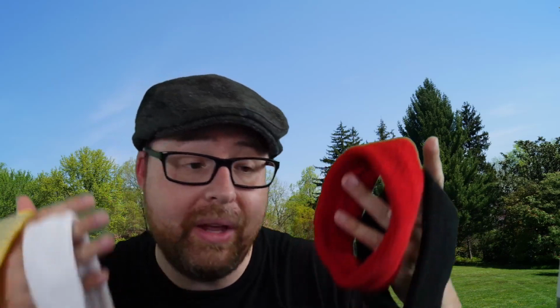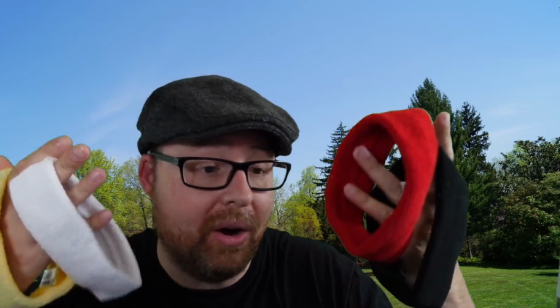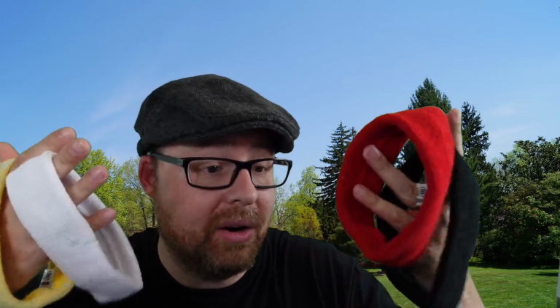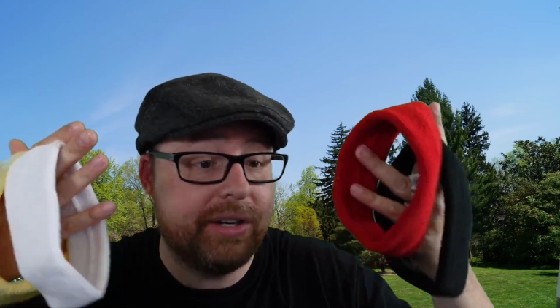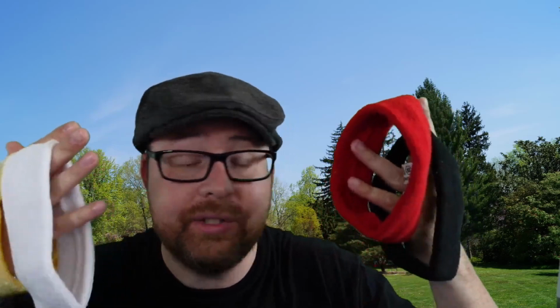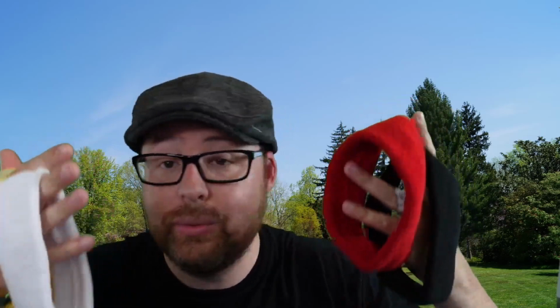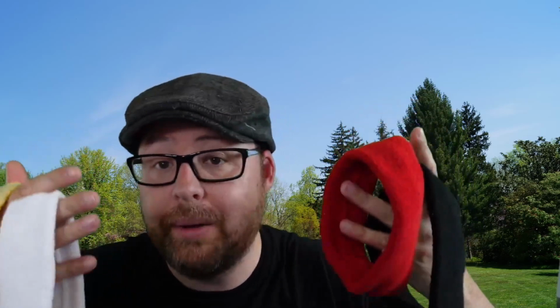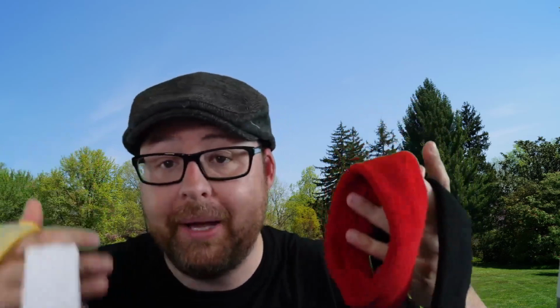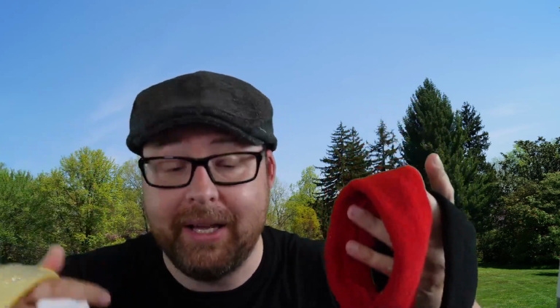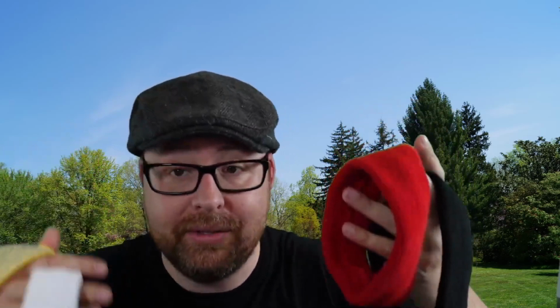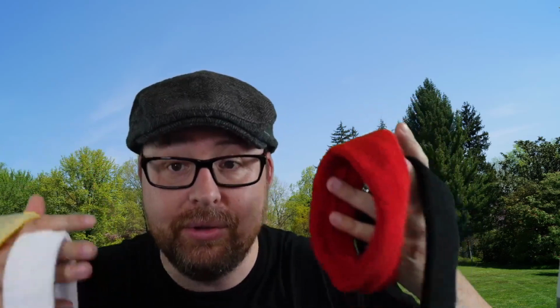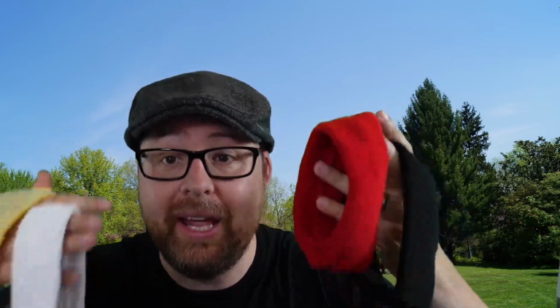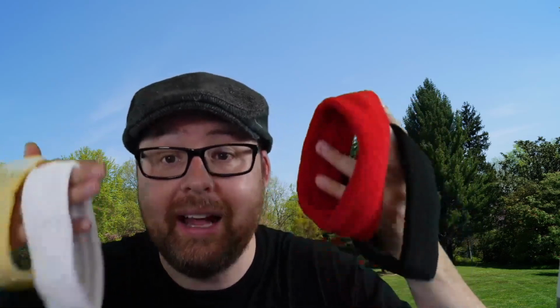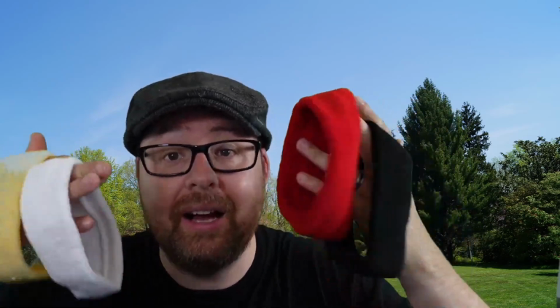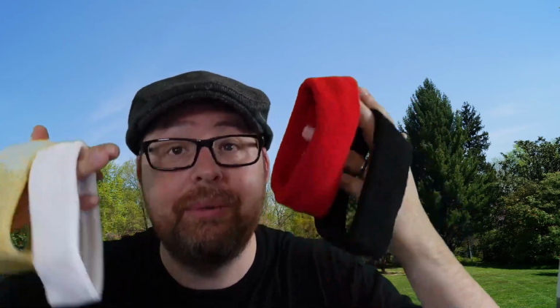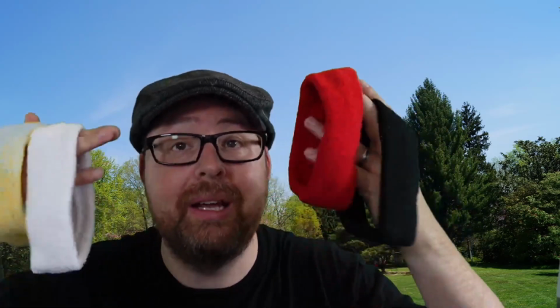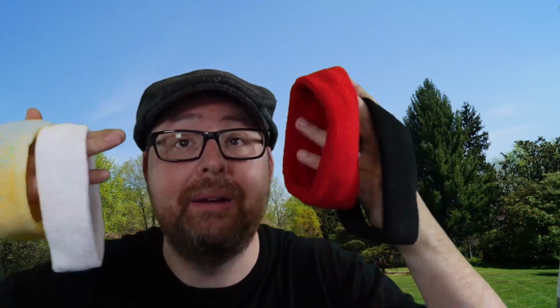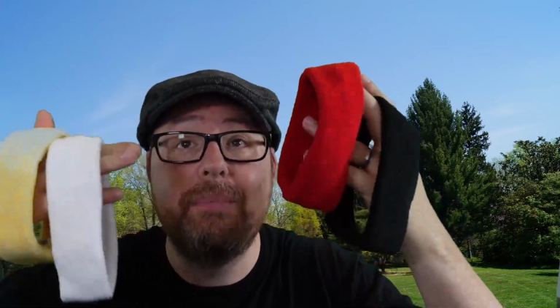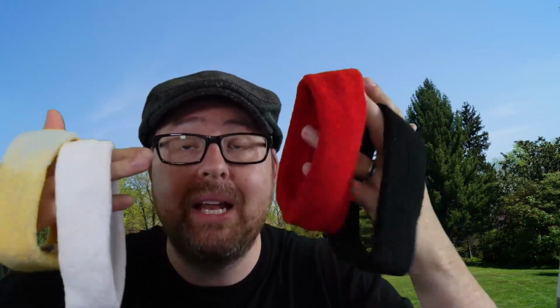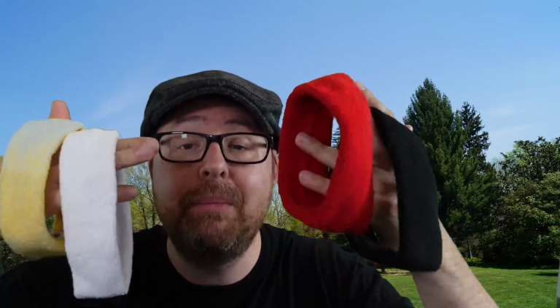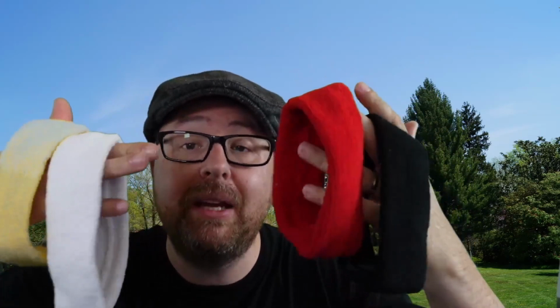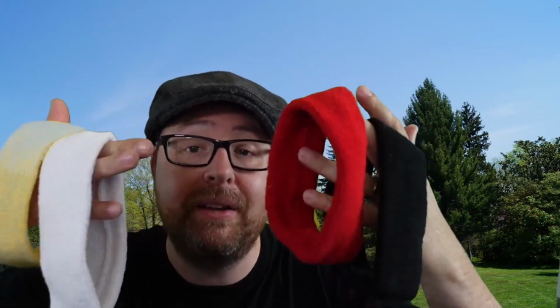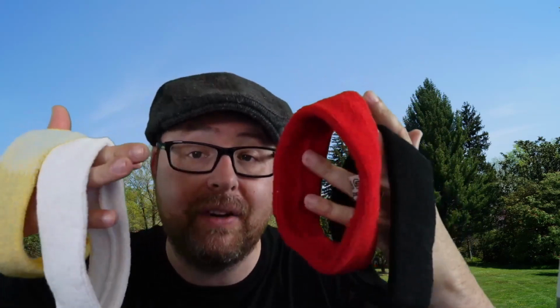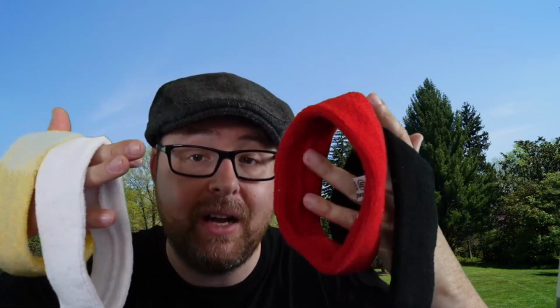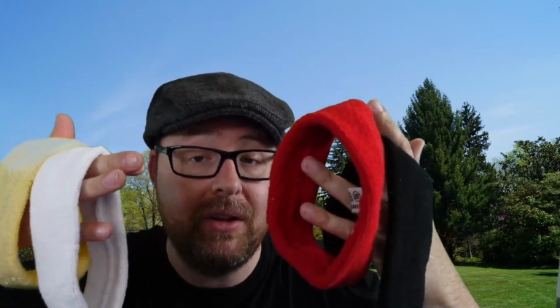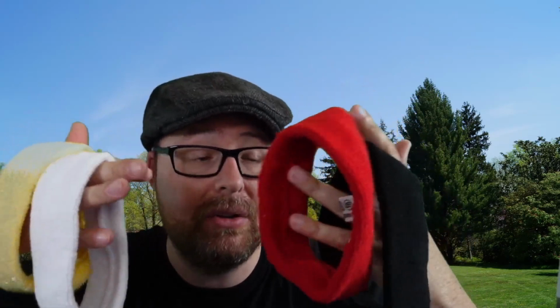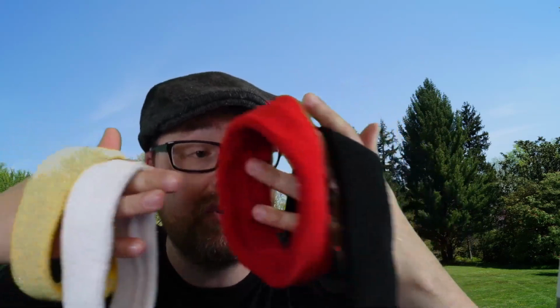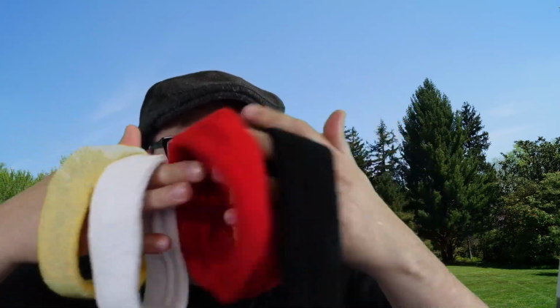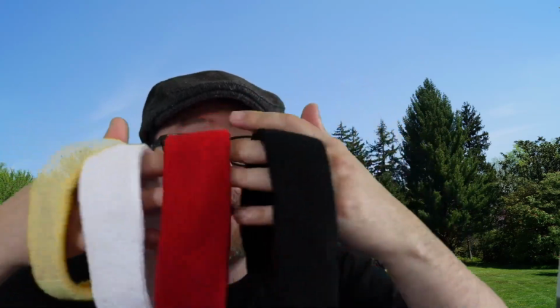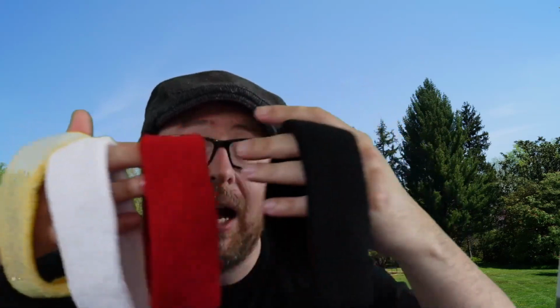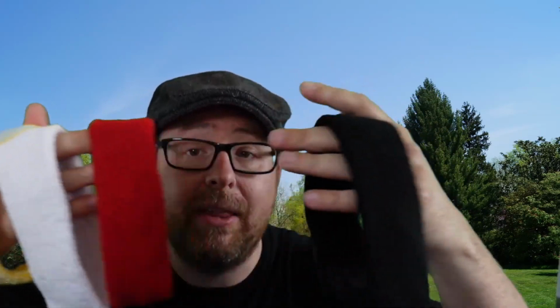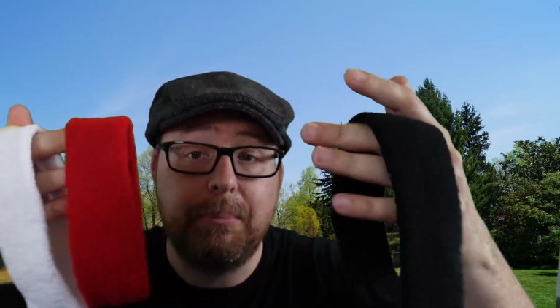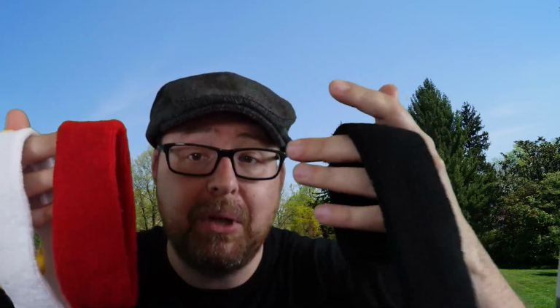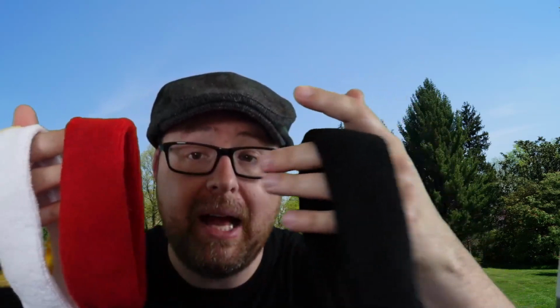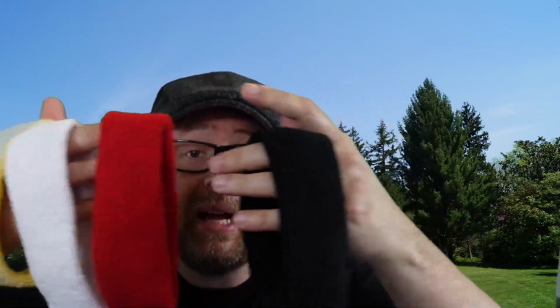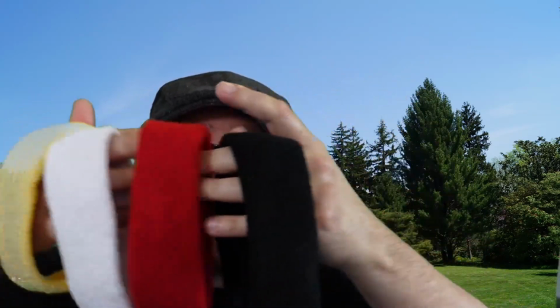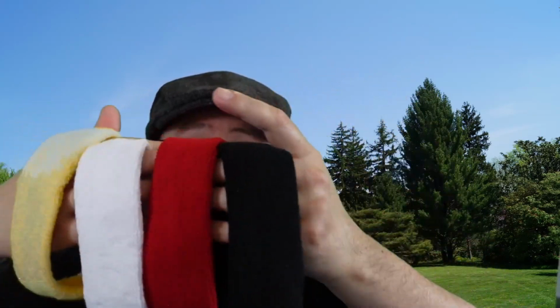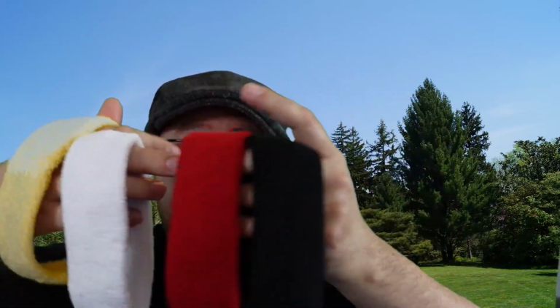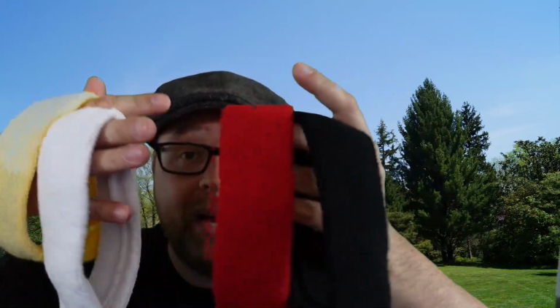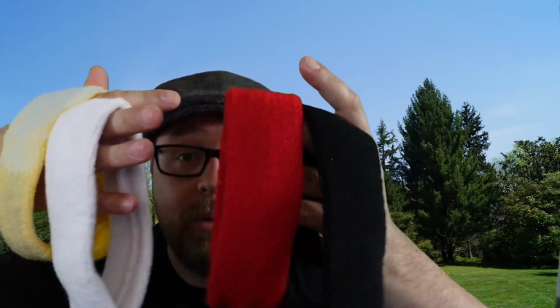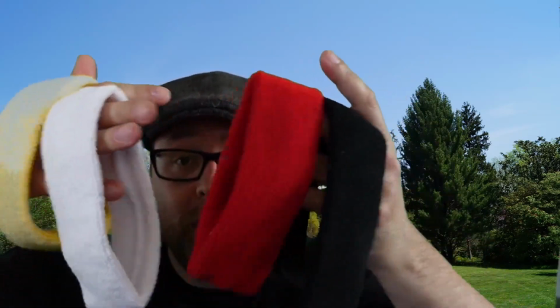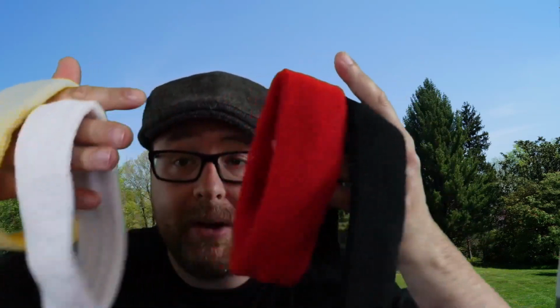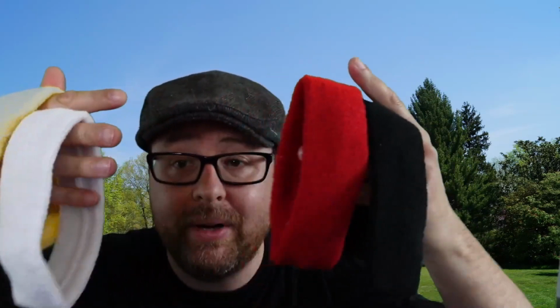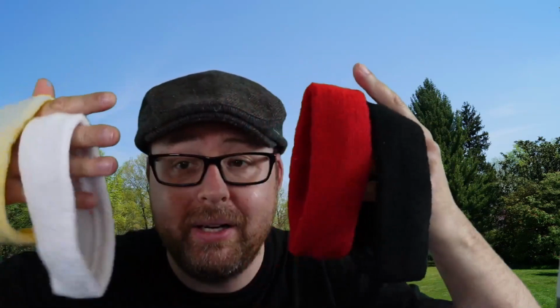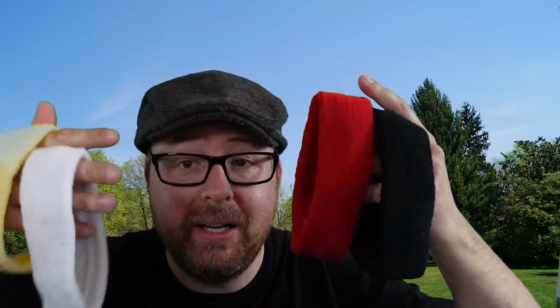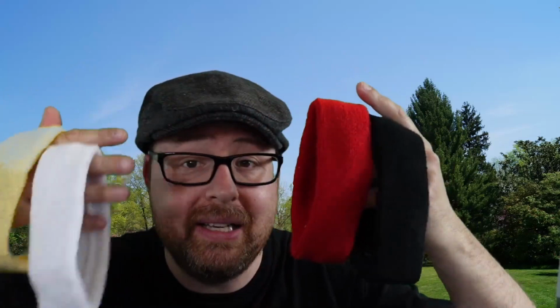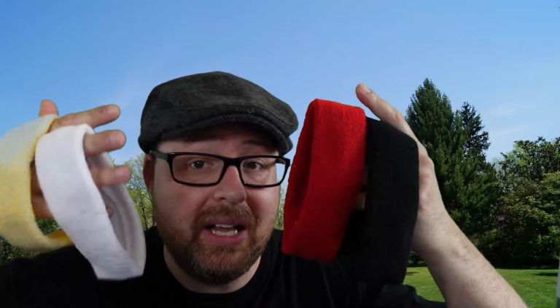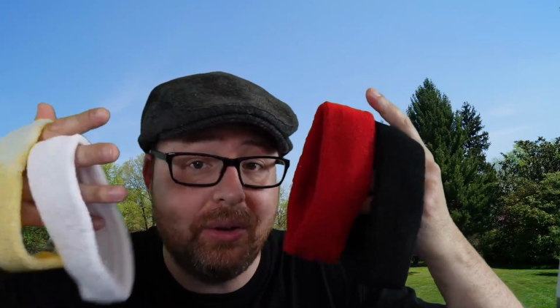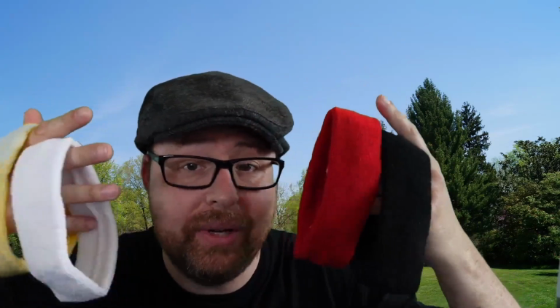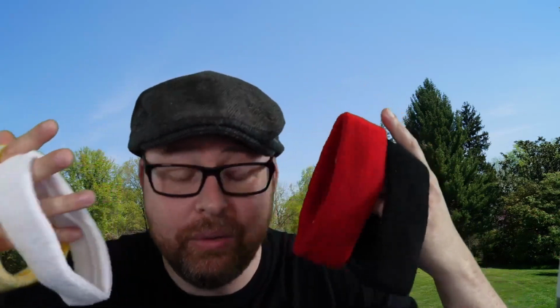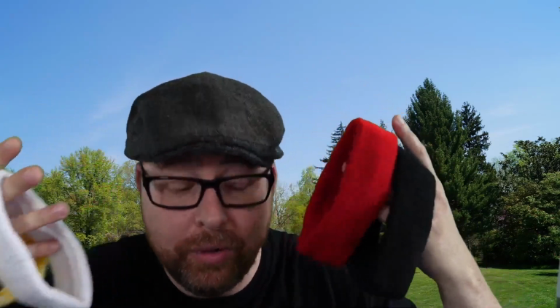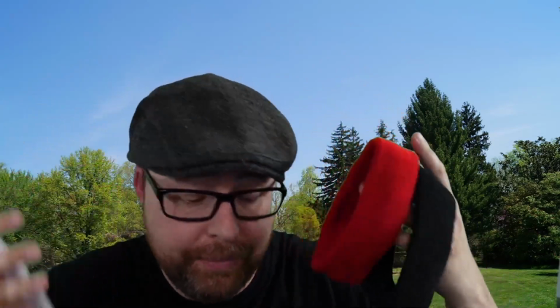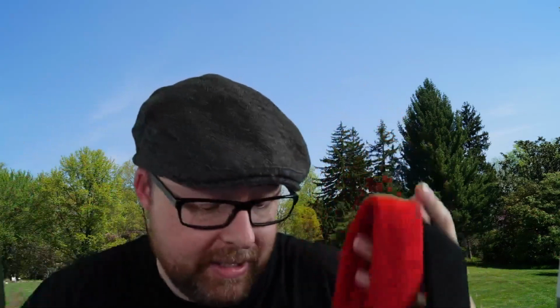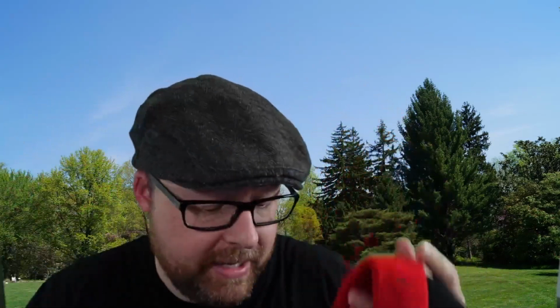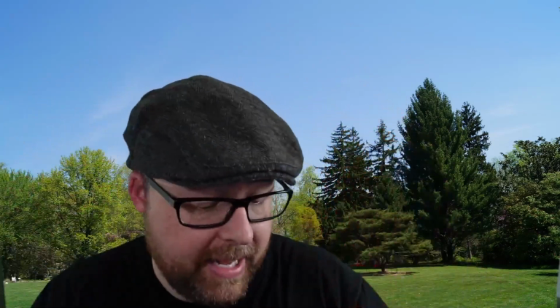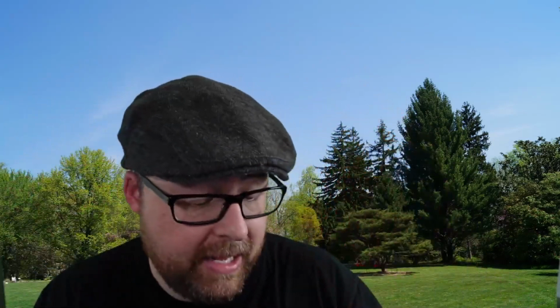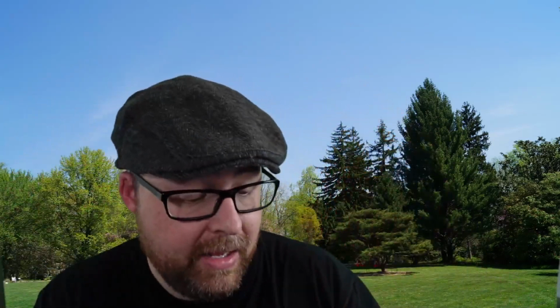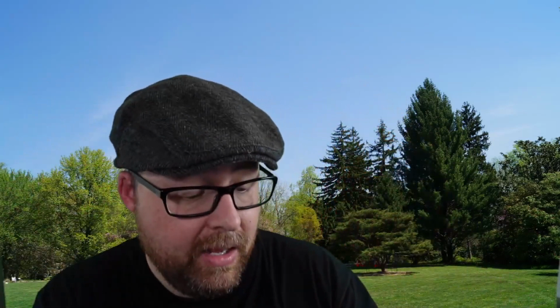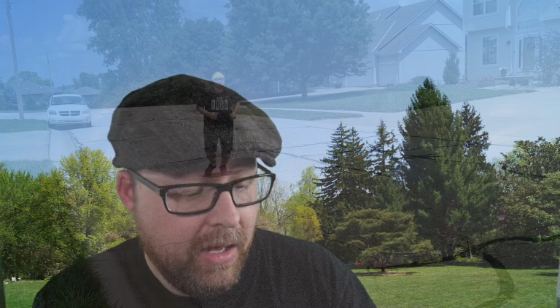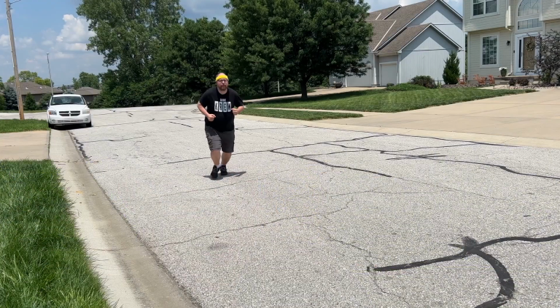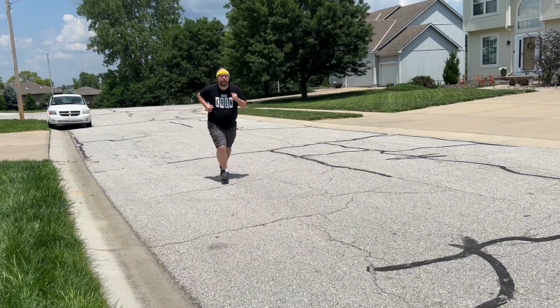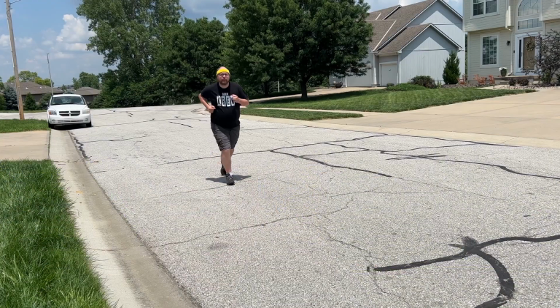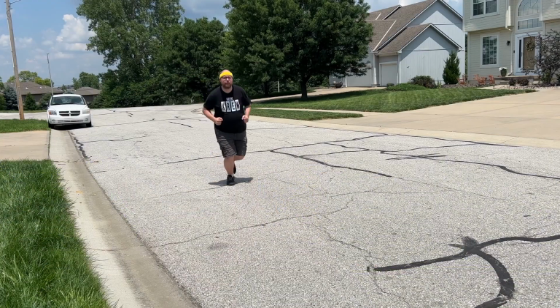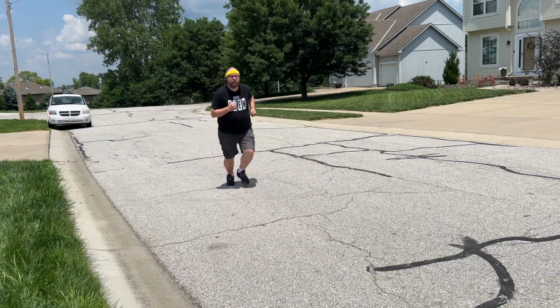They are sweatbands, and they come in many, many different colors. I have the black, red, white, and yellow here with me today.